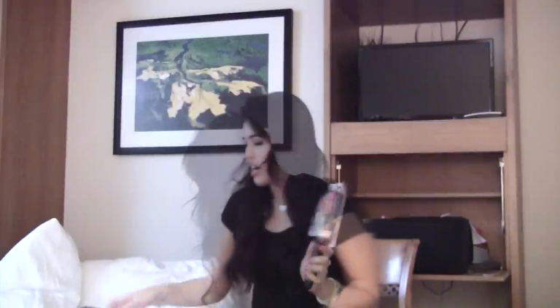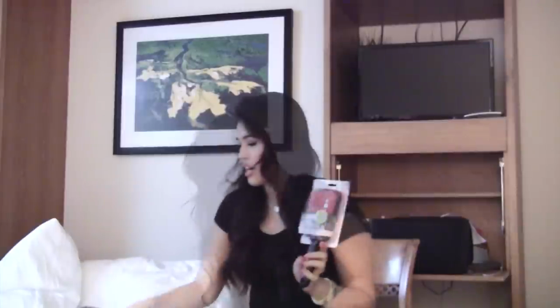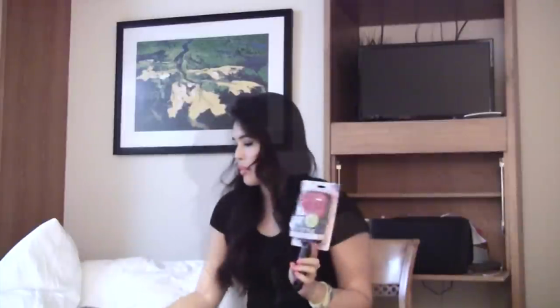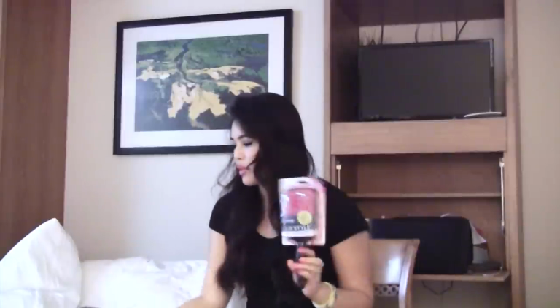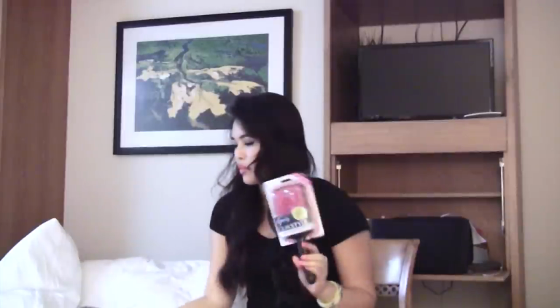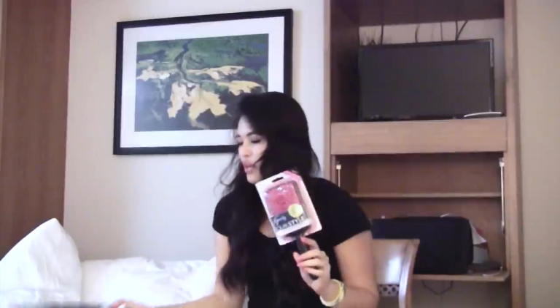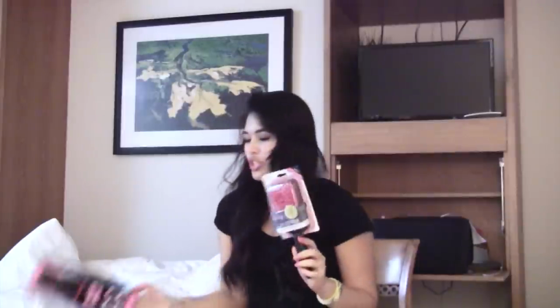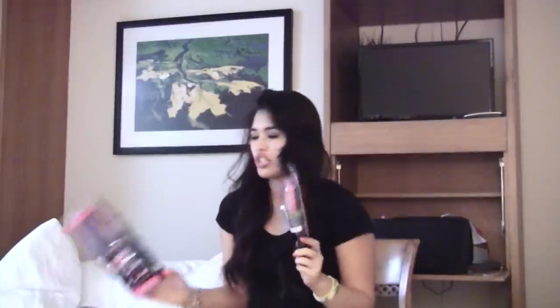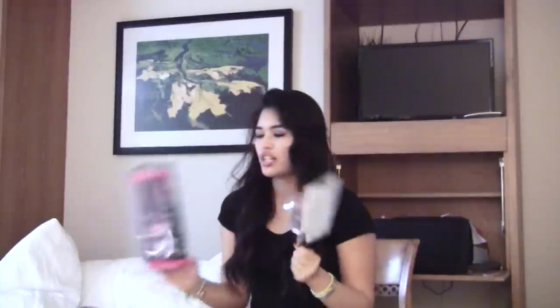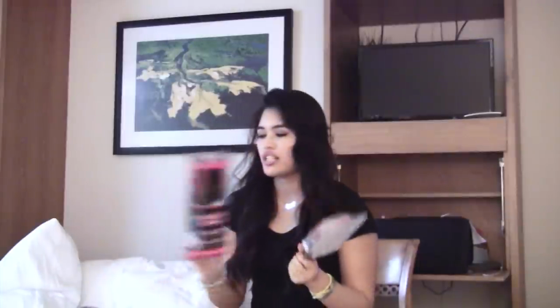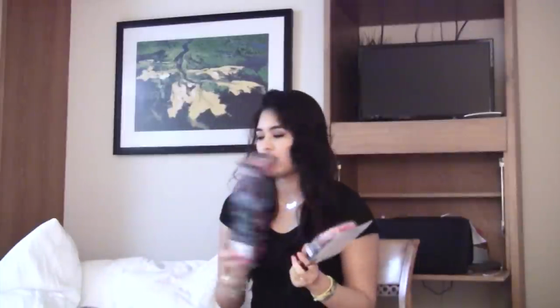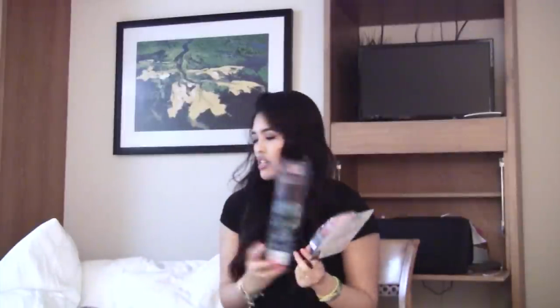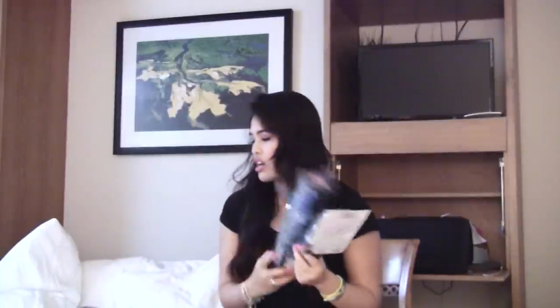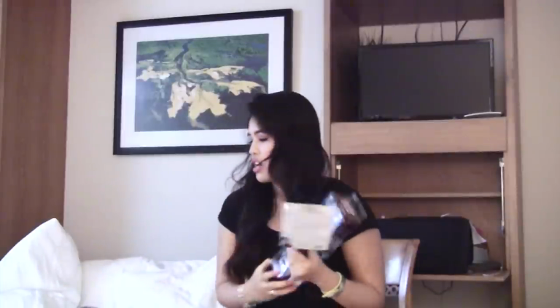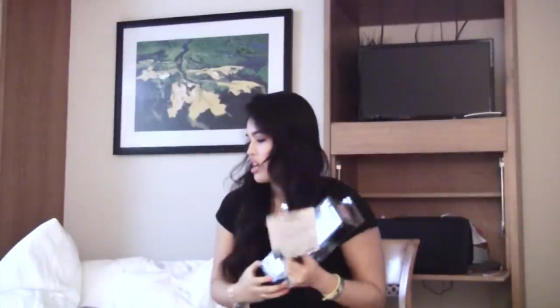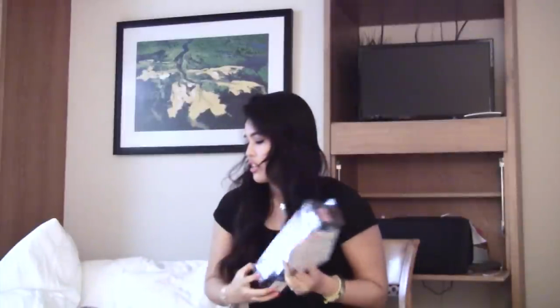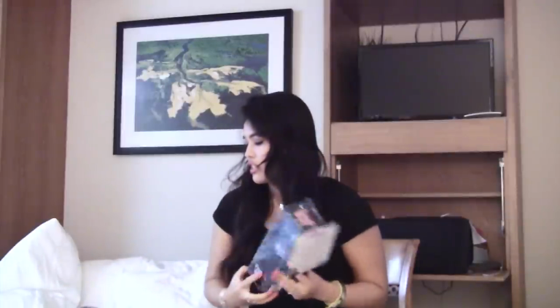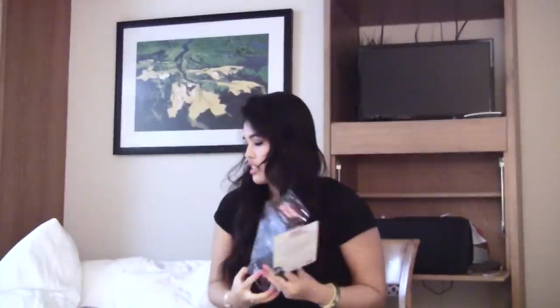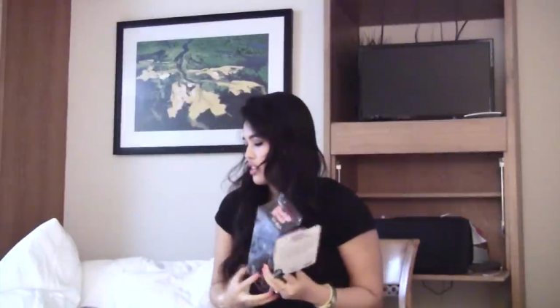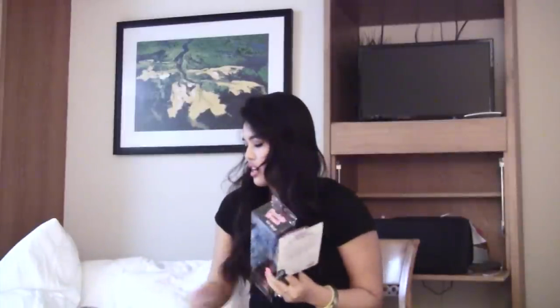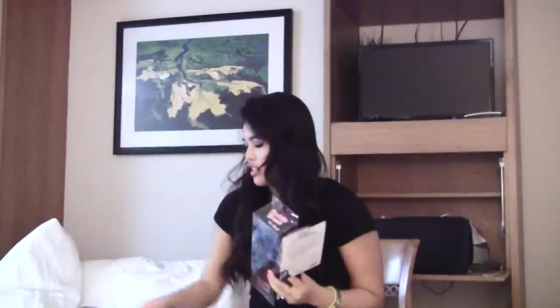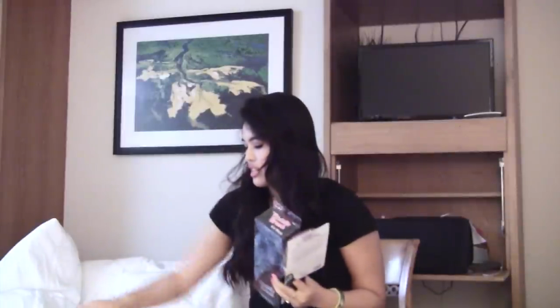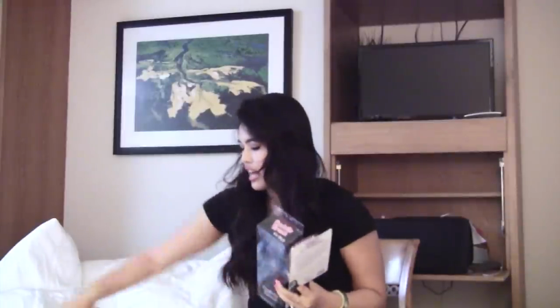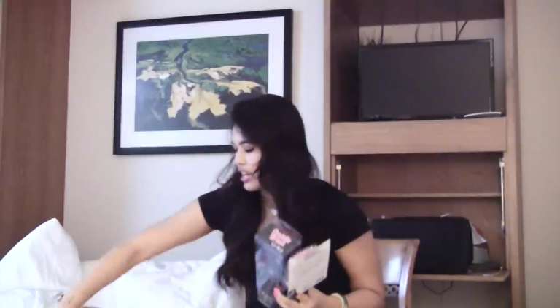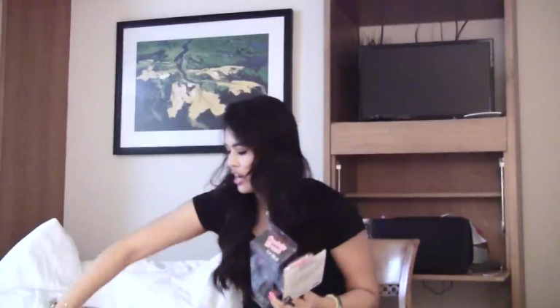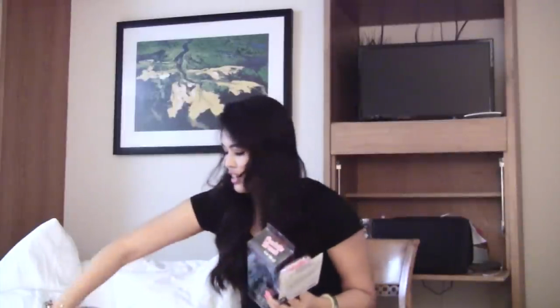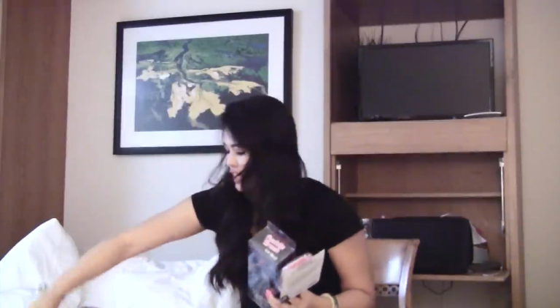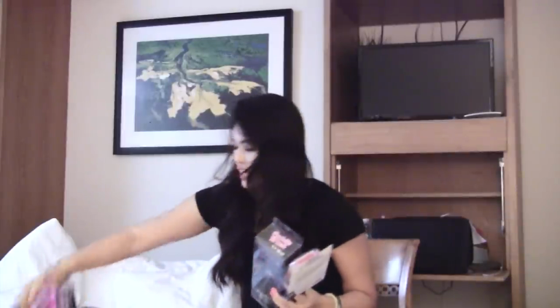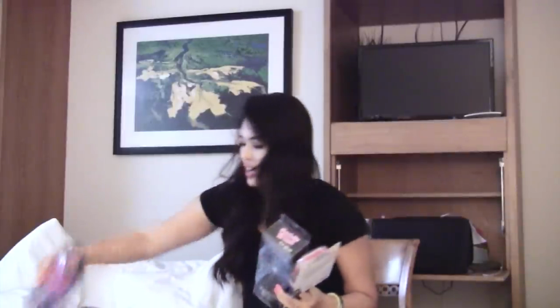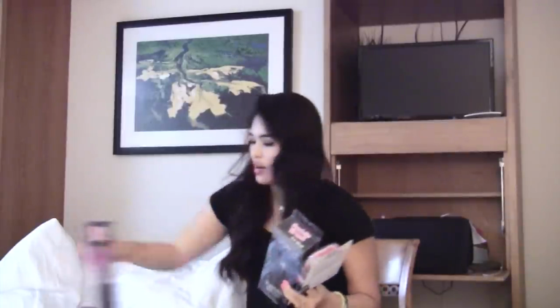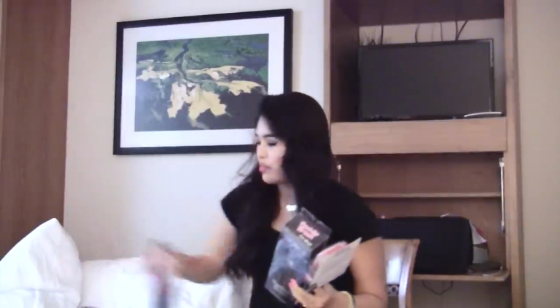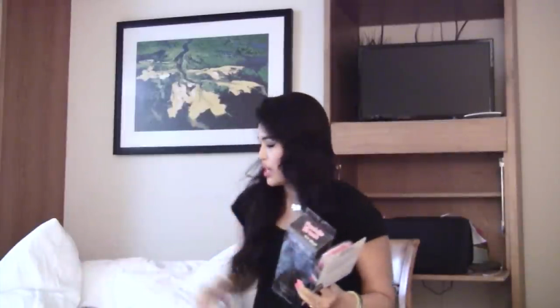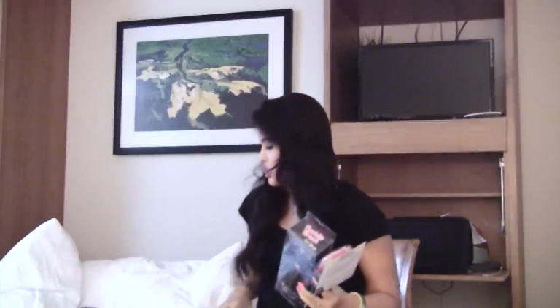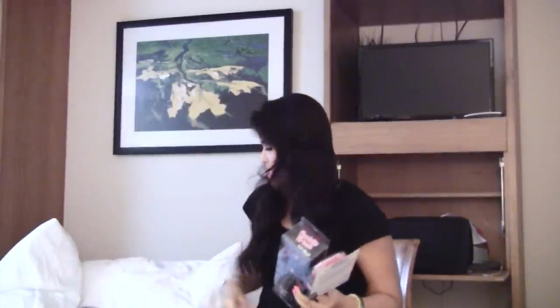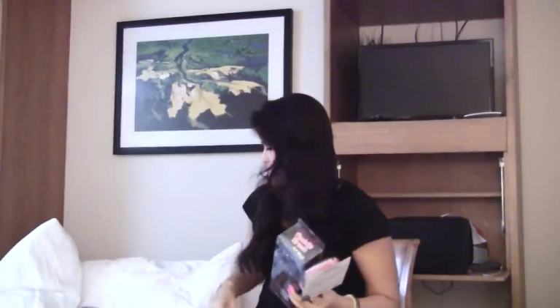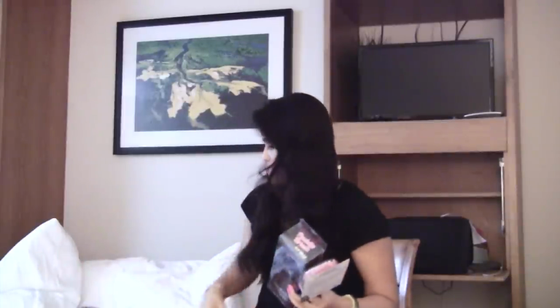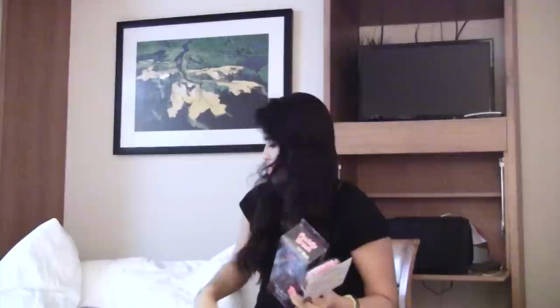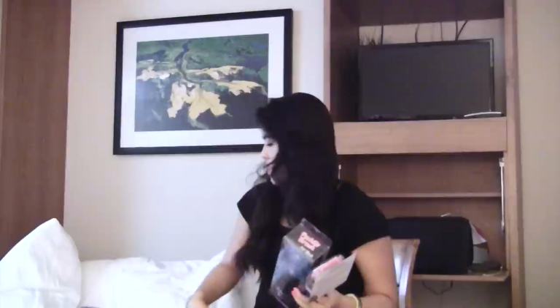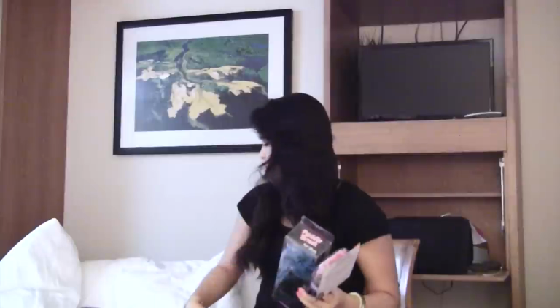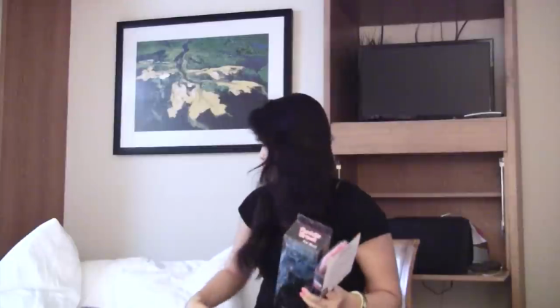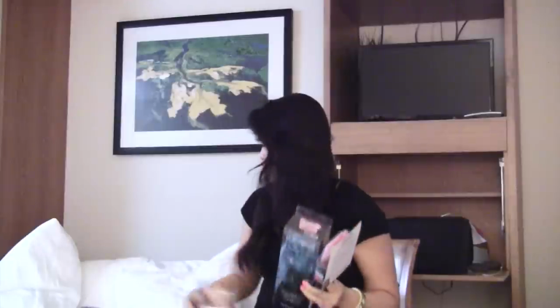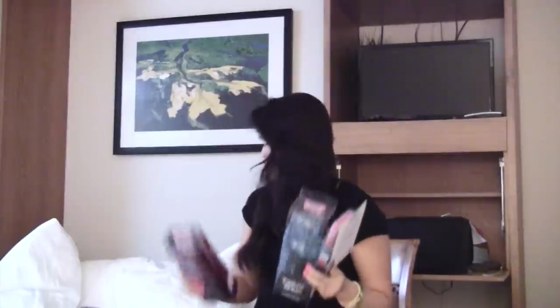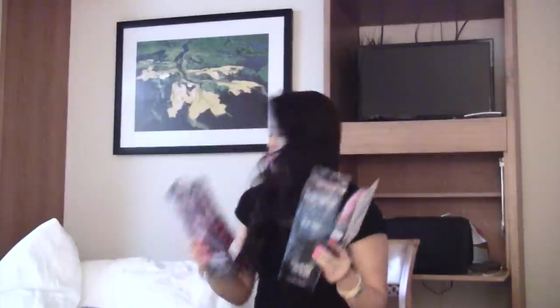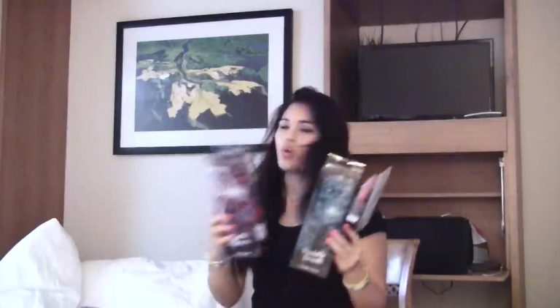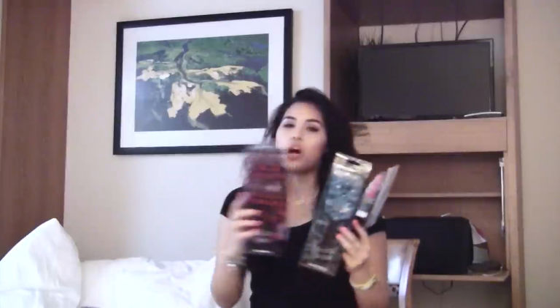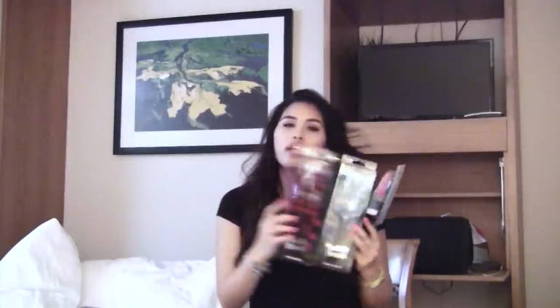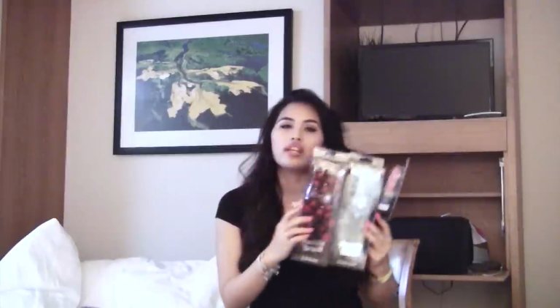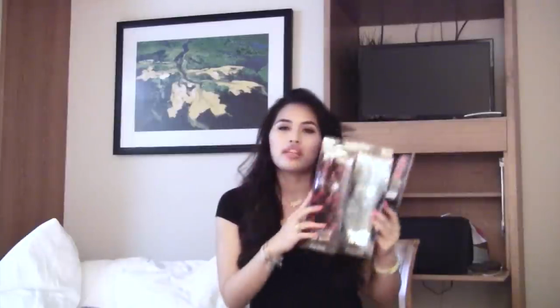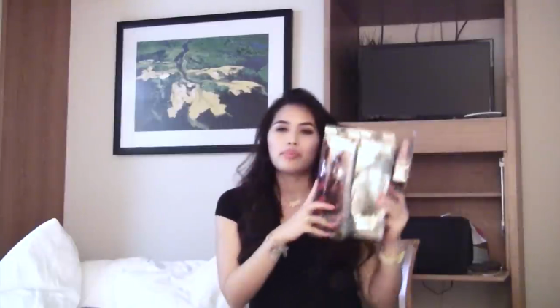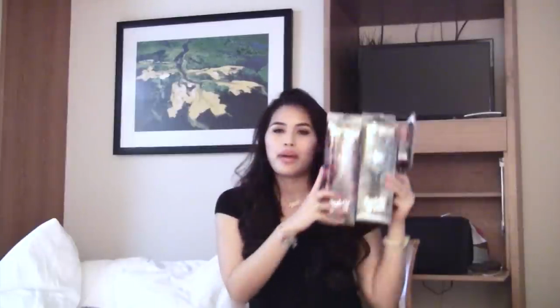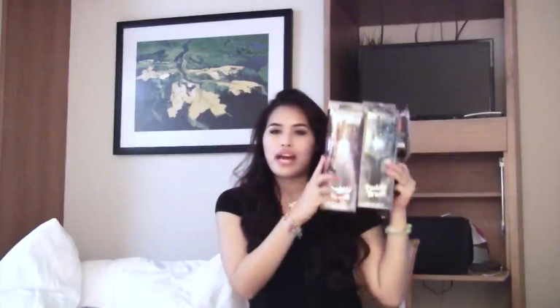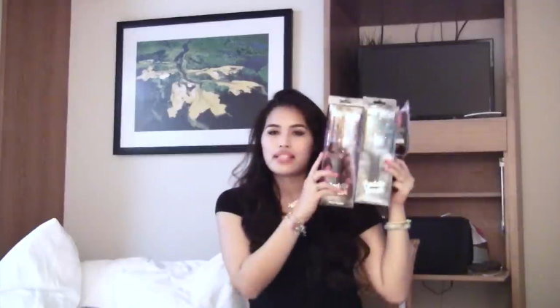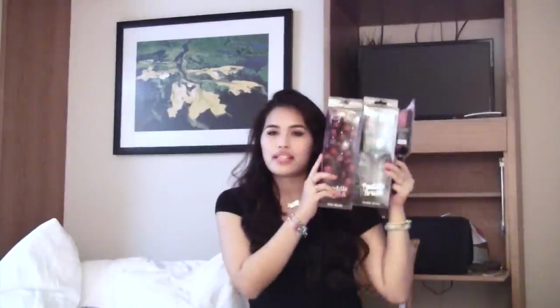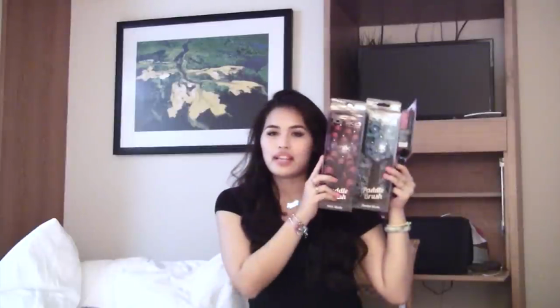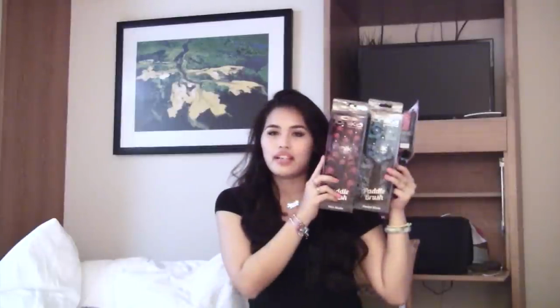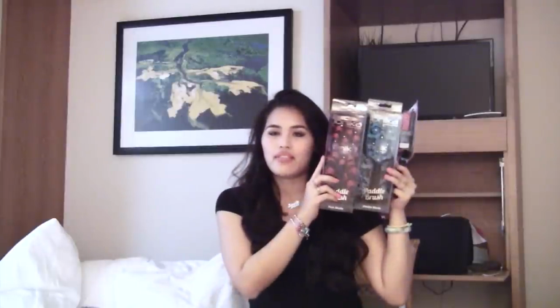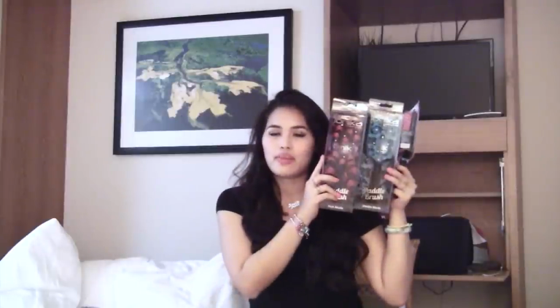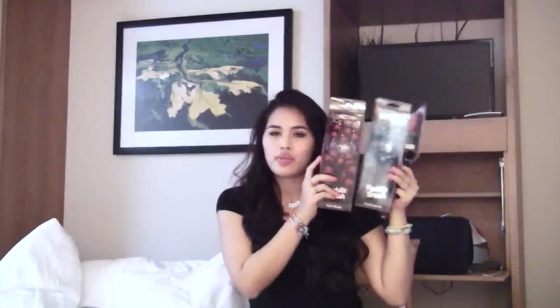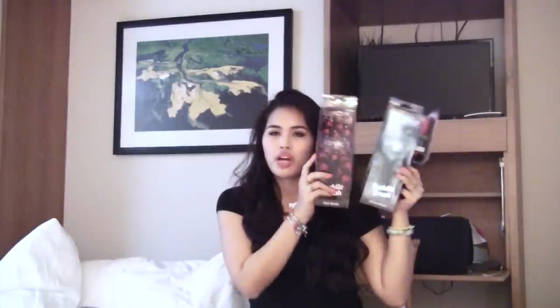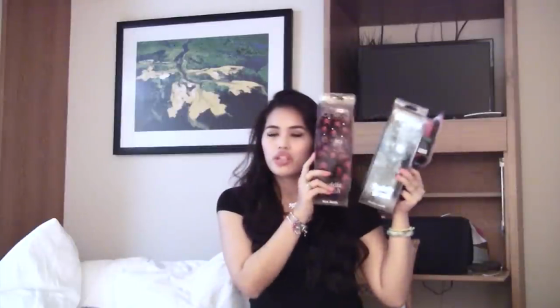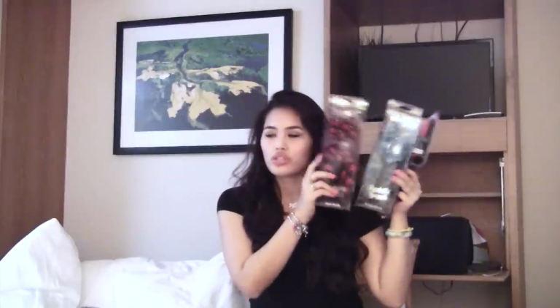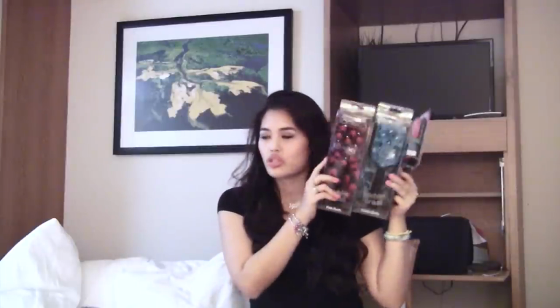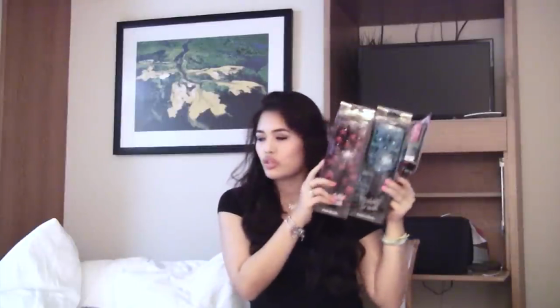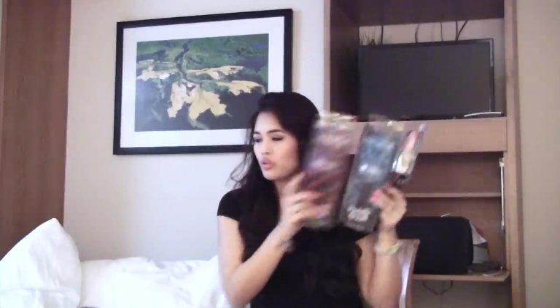I got a couple of brushes. These are the Ionitra brushes. I've used one in the past and I love them, so I got two.